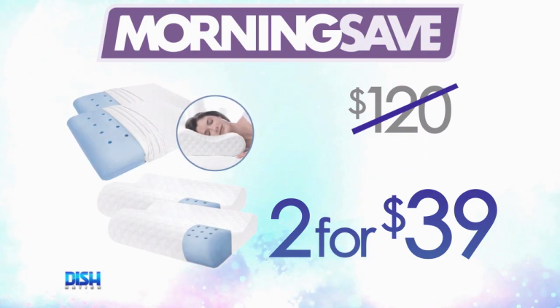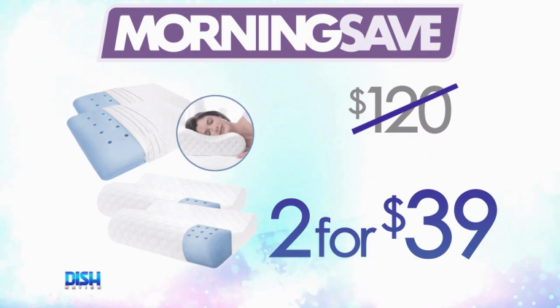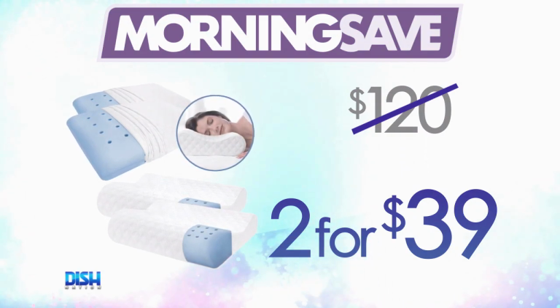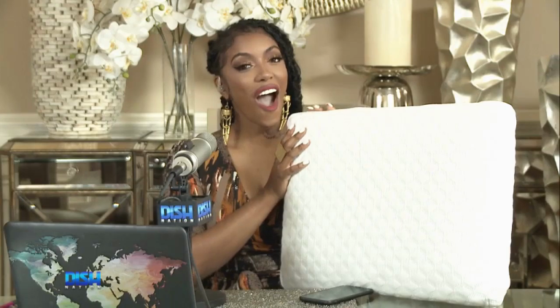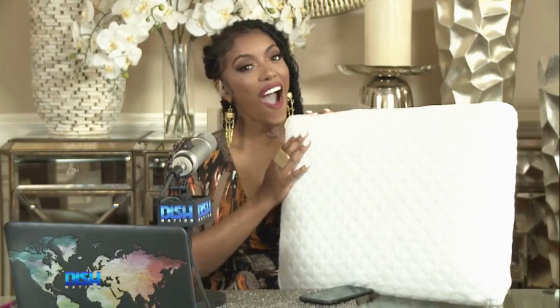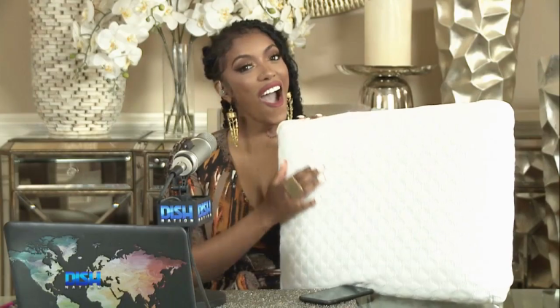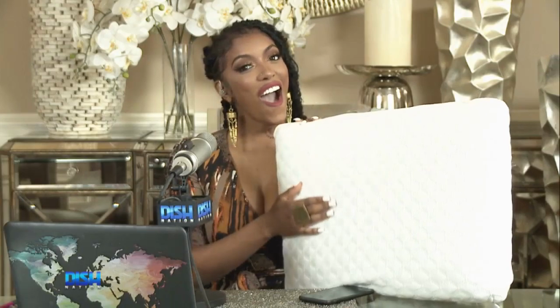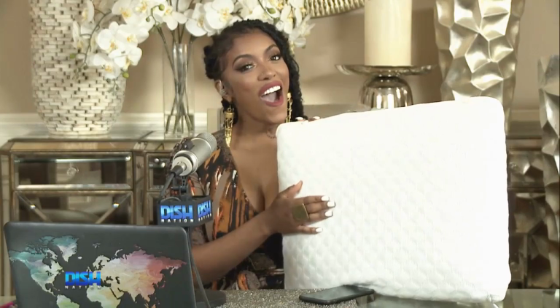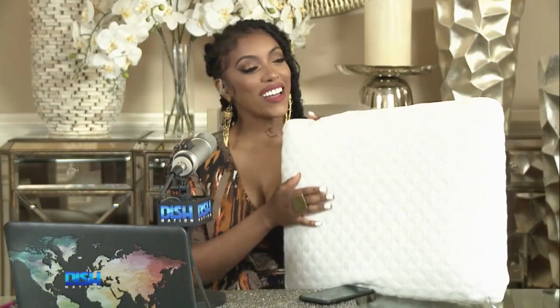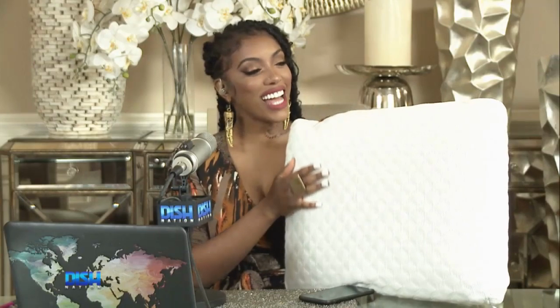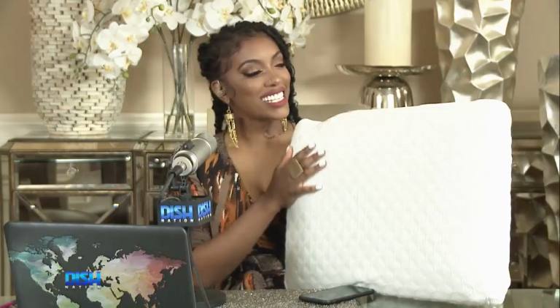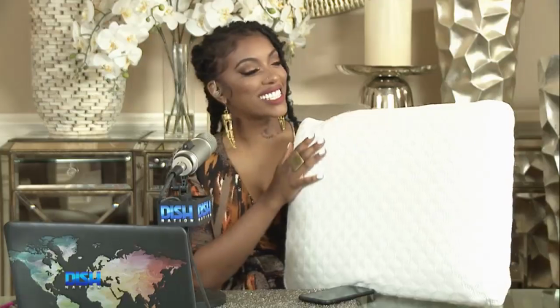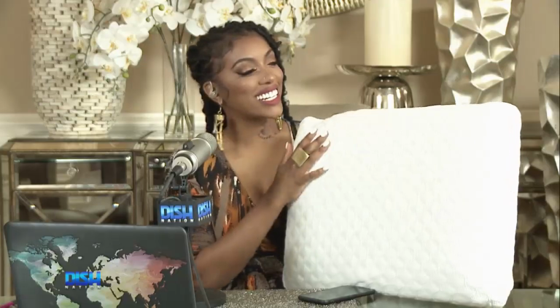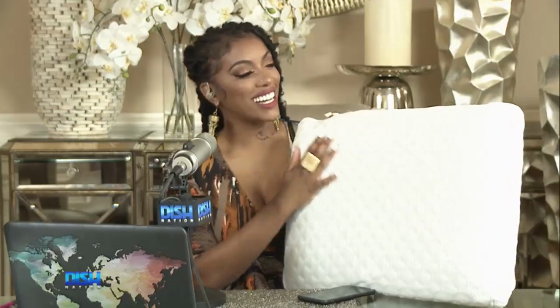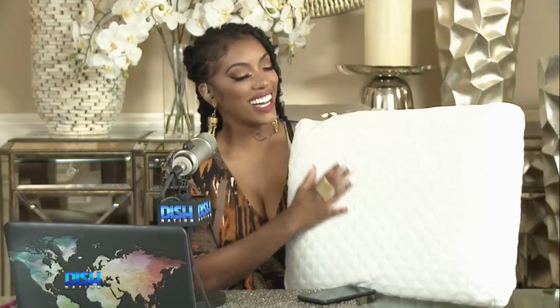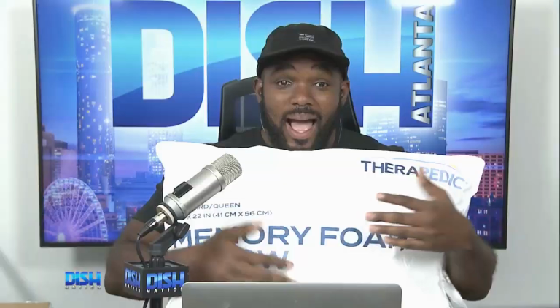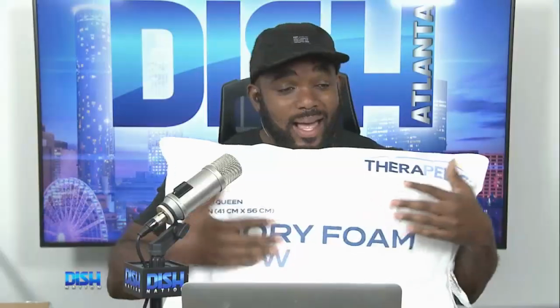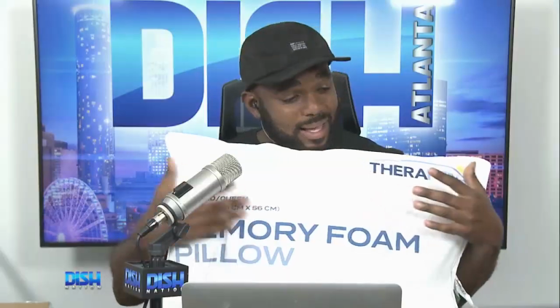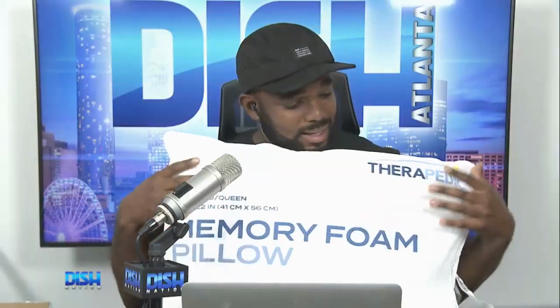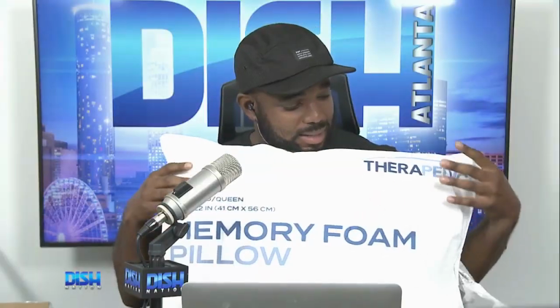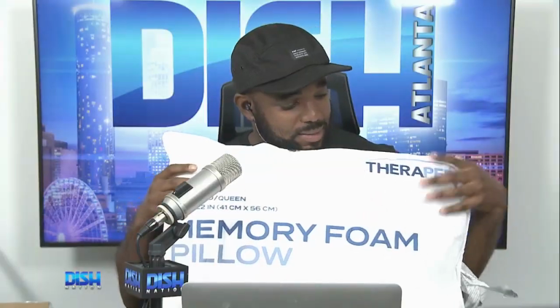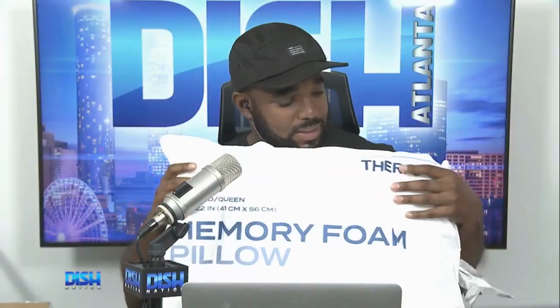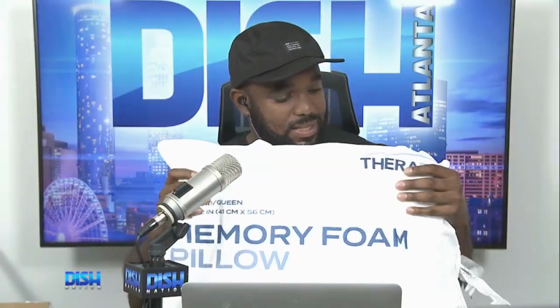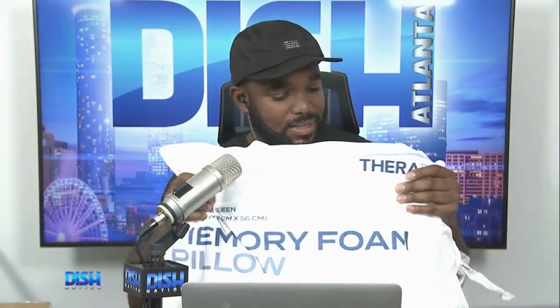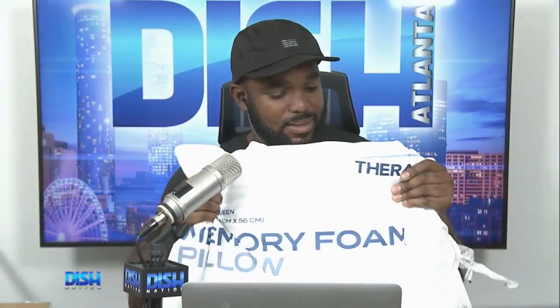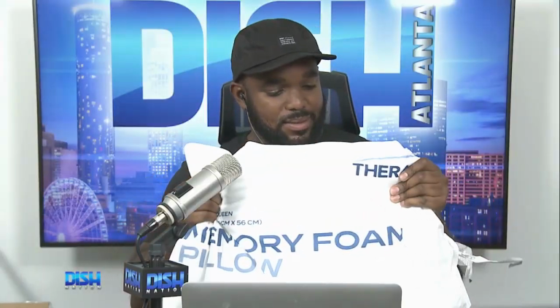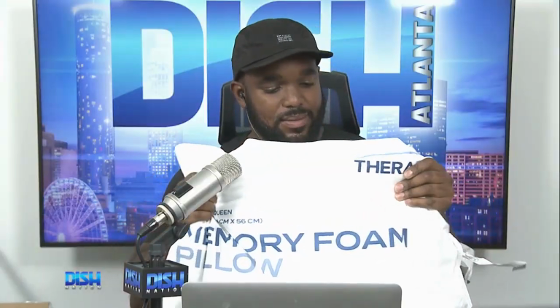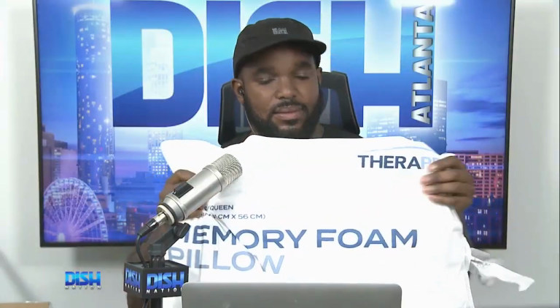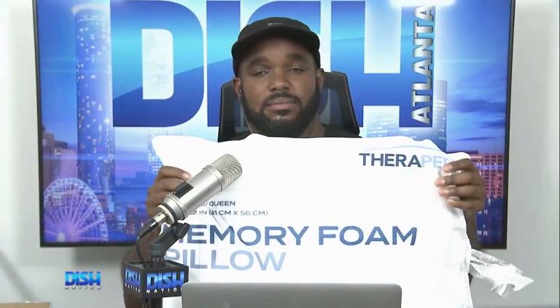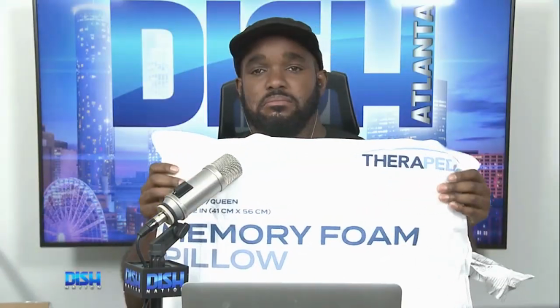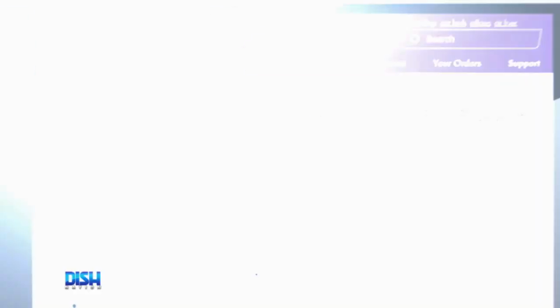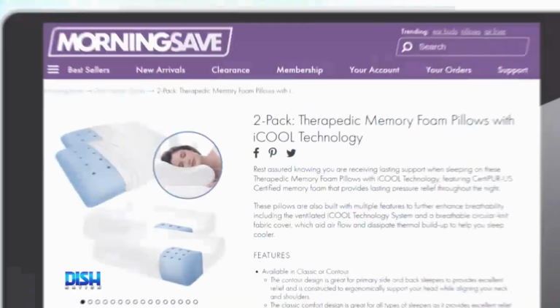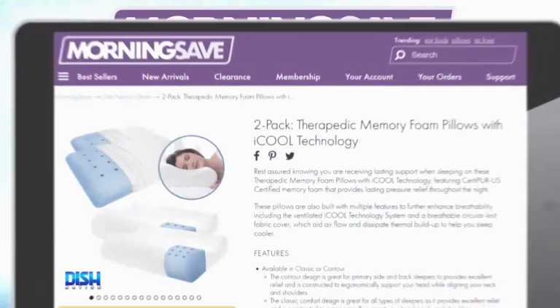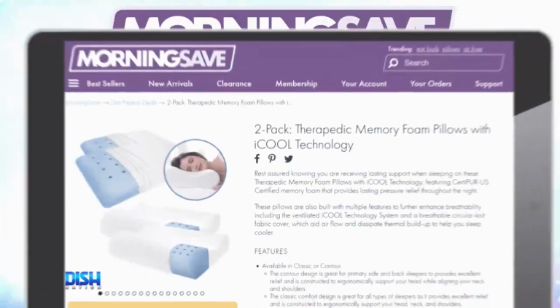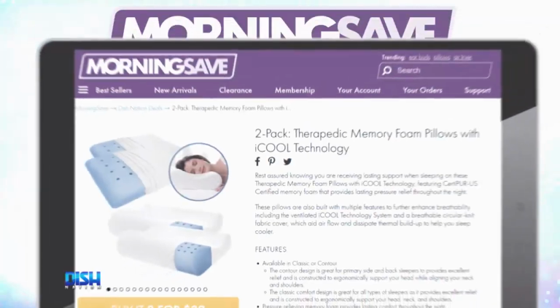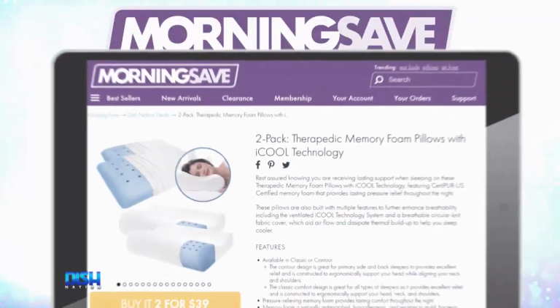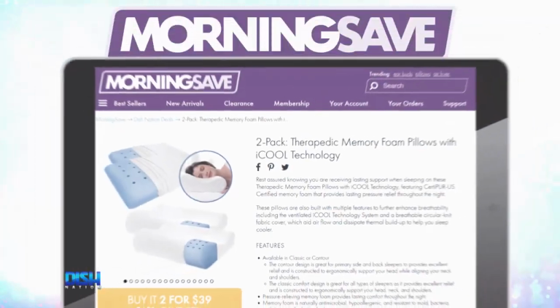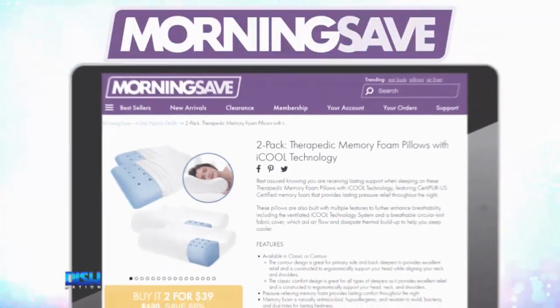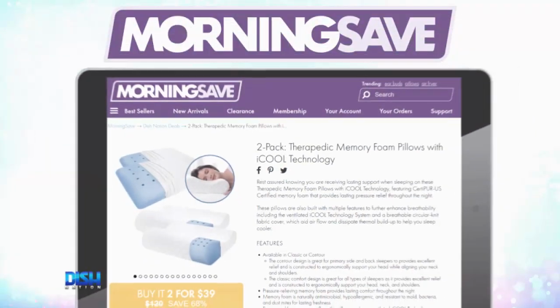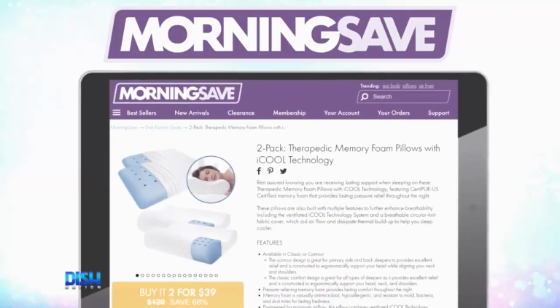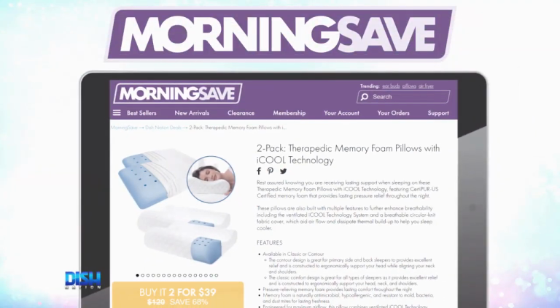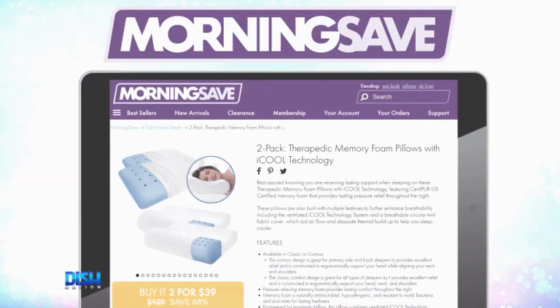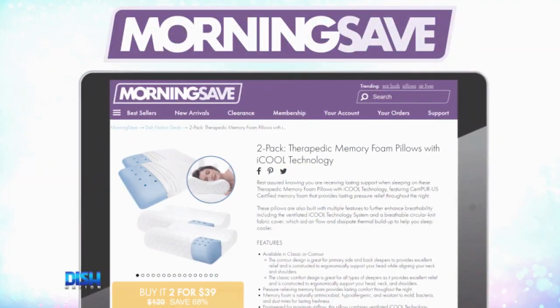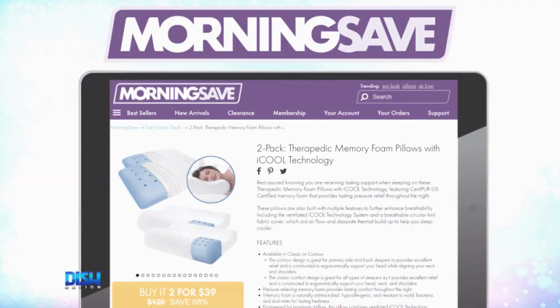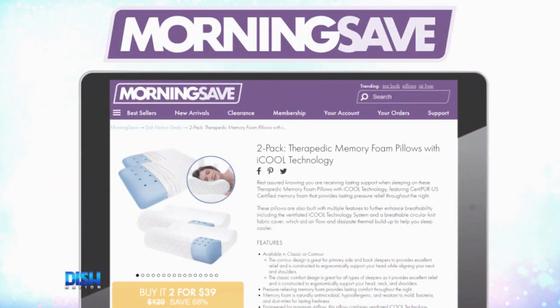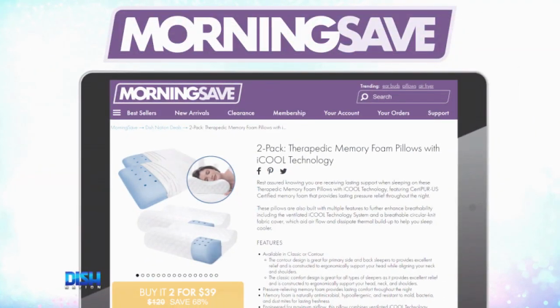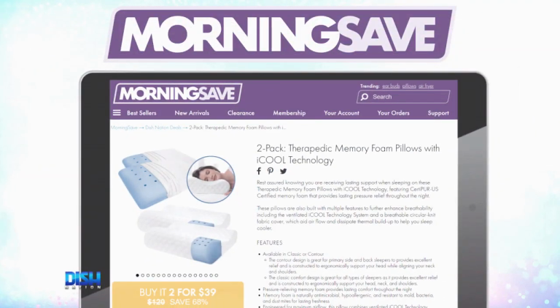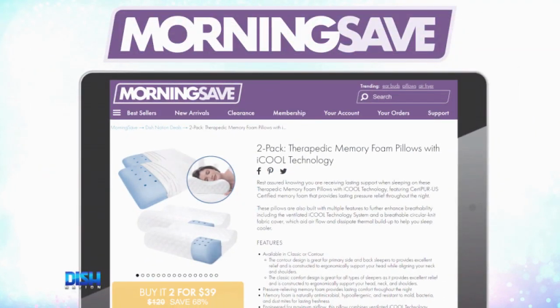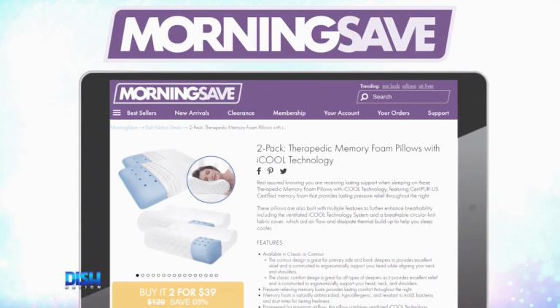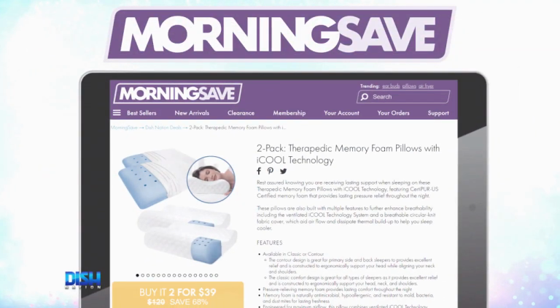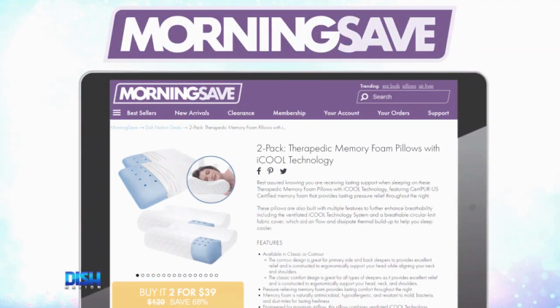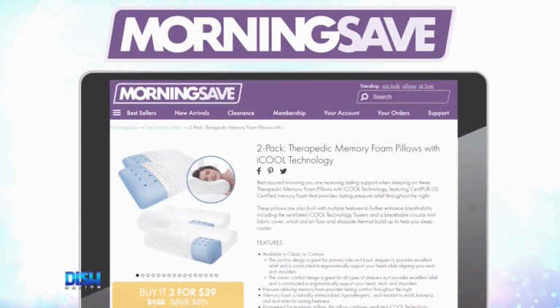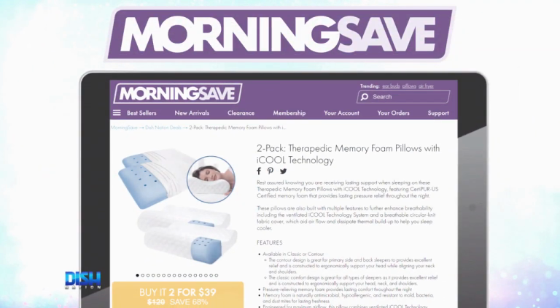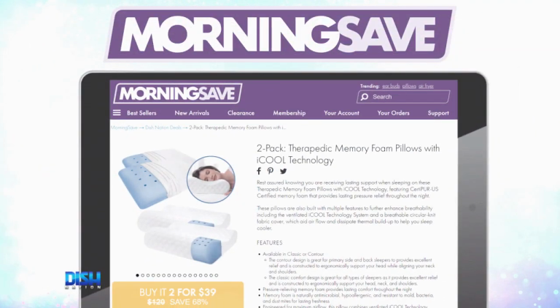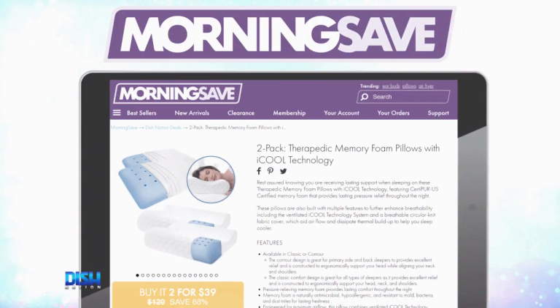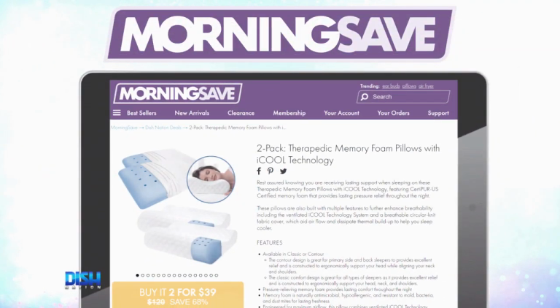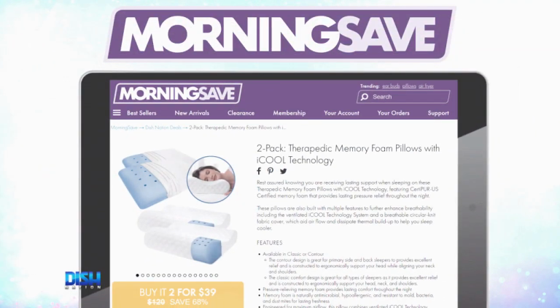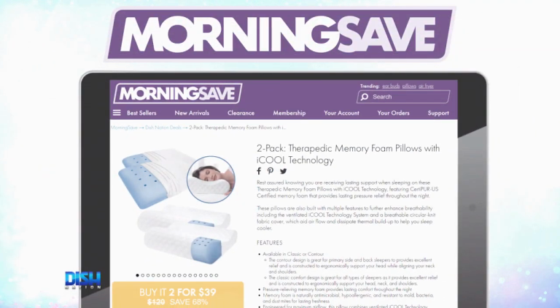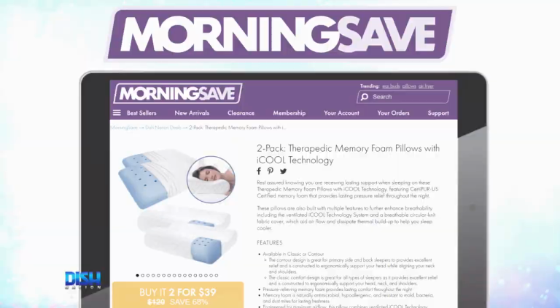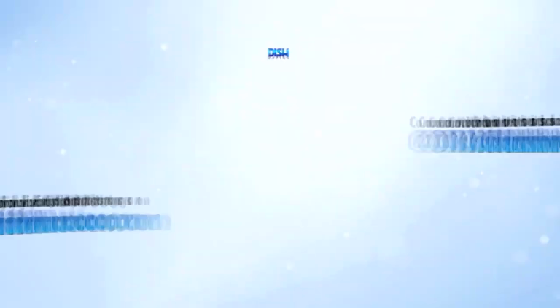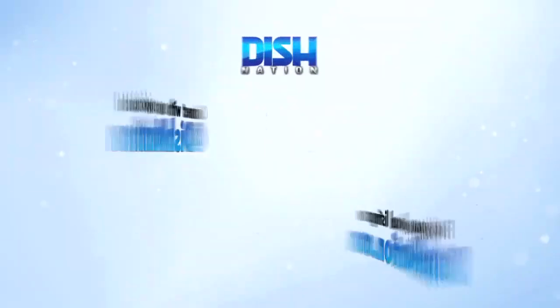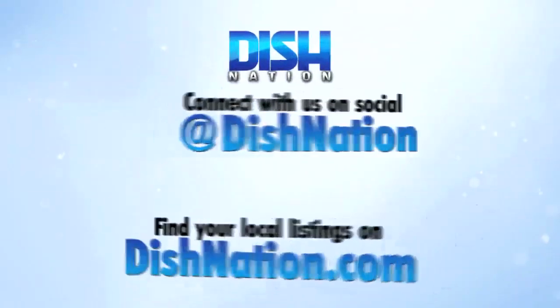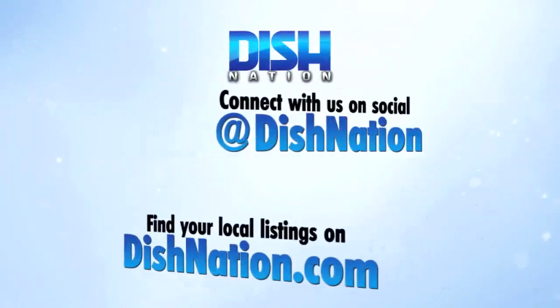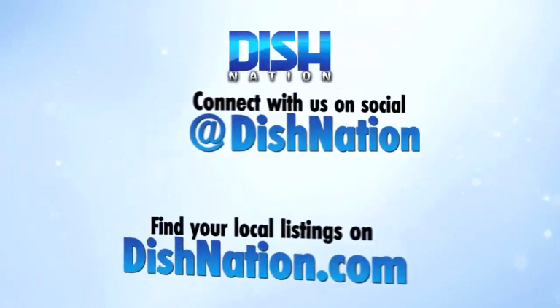Oh! What? Oh my God! Woo! Just go to MorningSafe.com and tell them Dish Nation sent you. I'll see you next time.